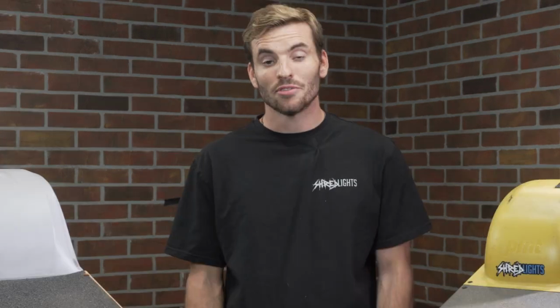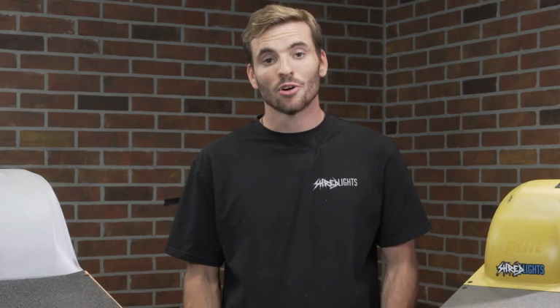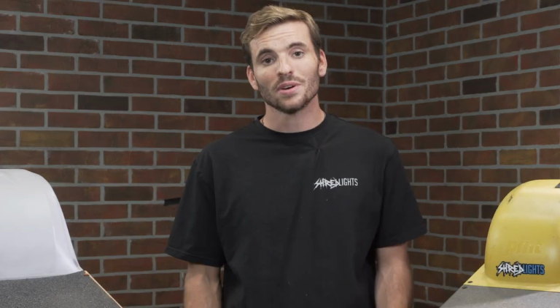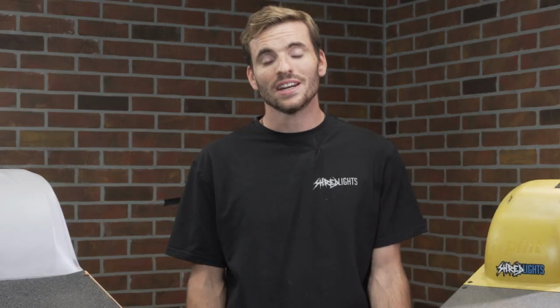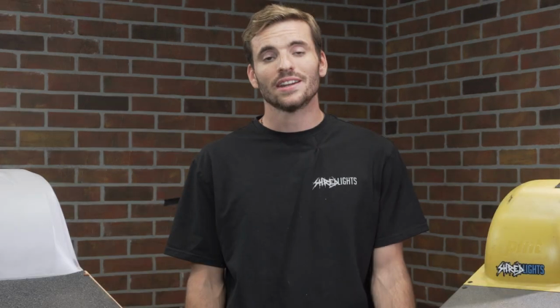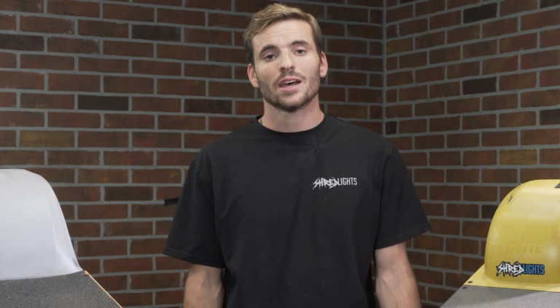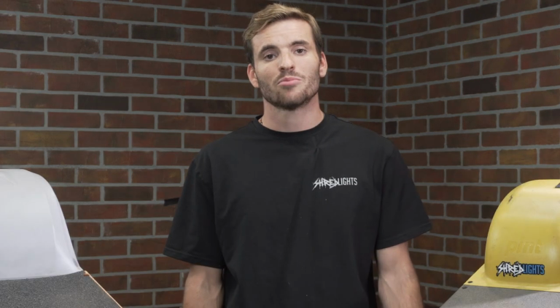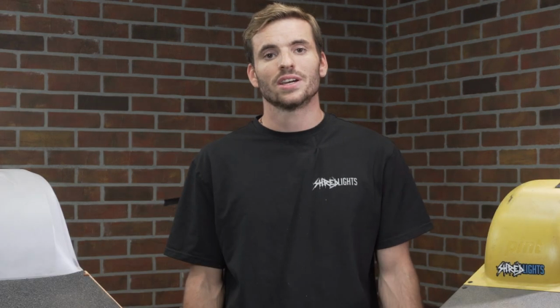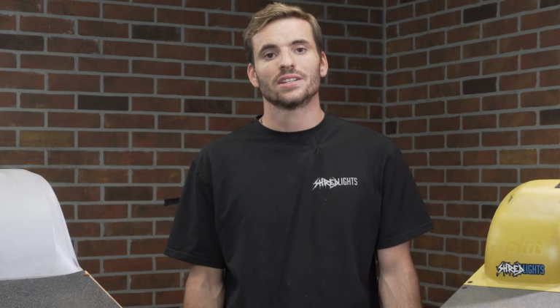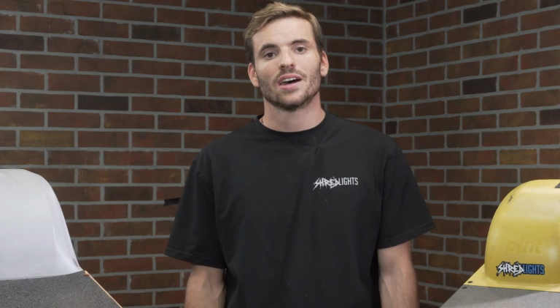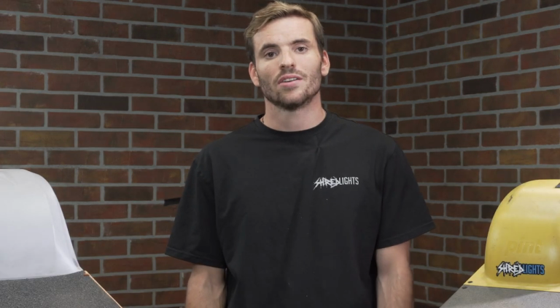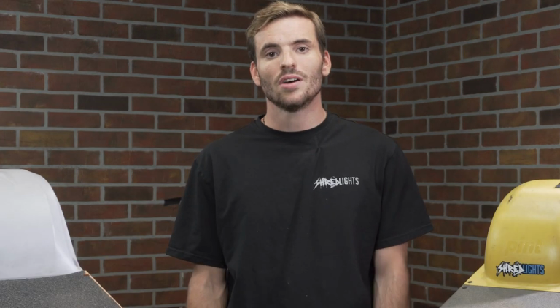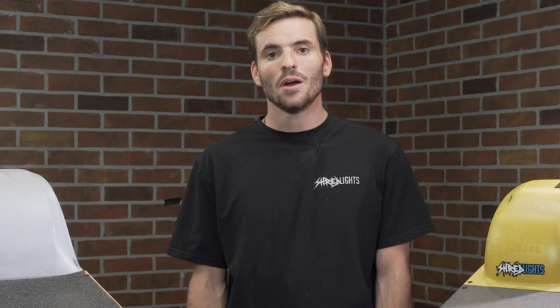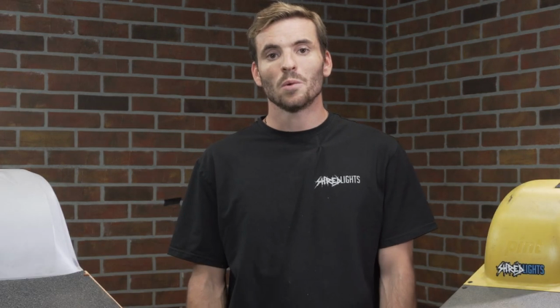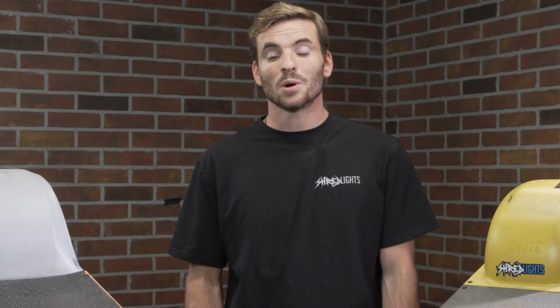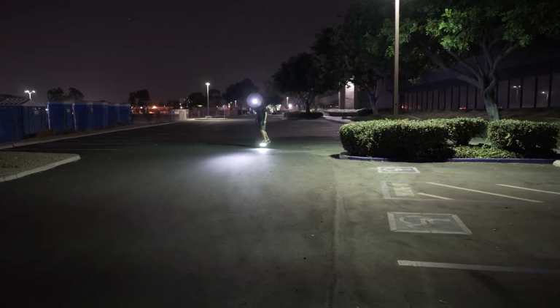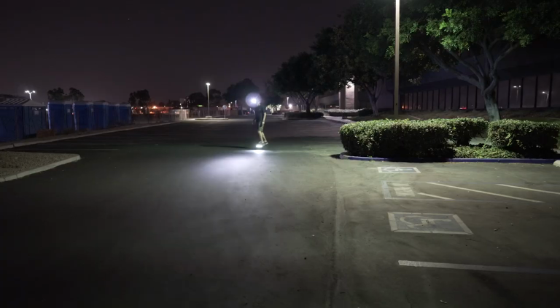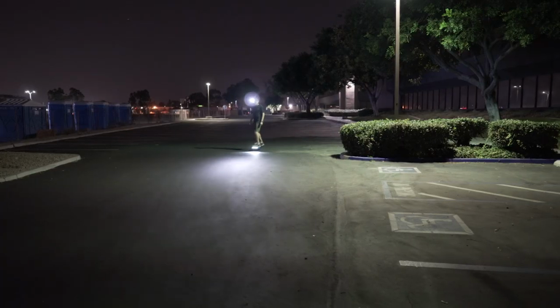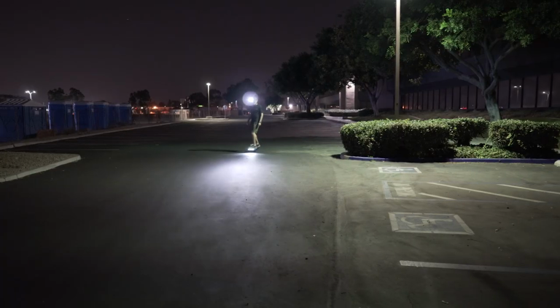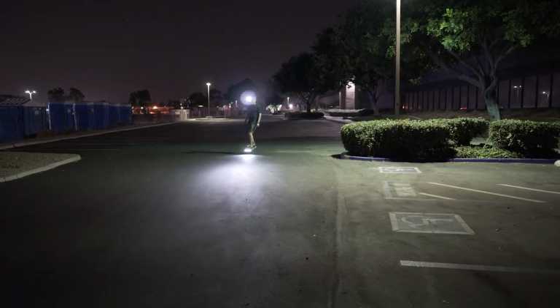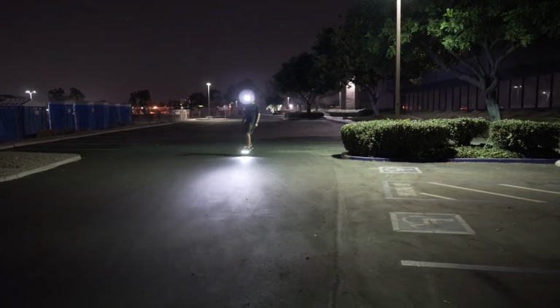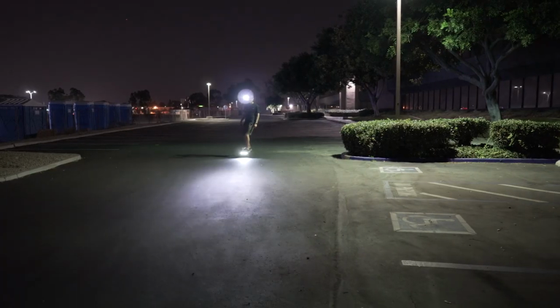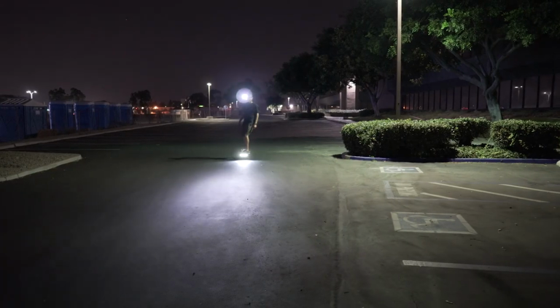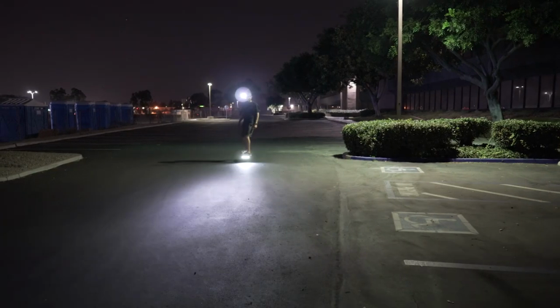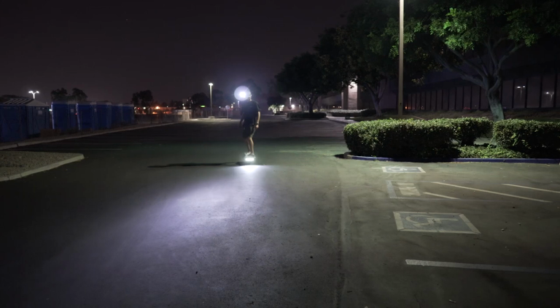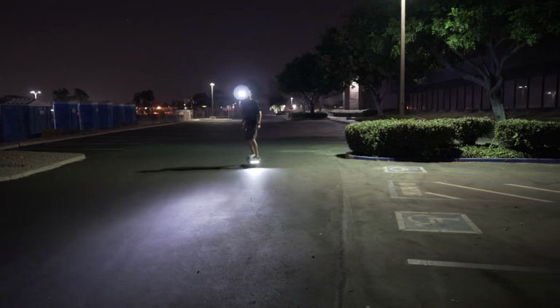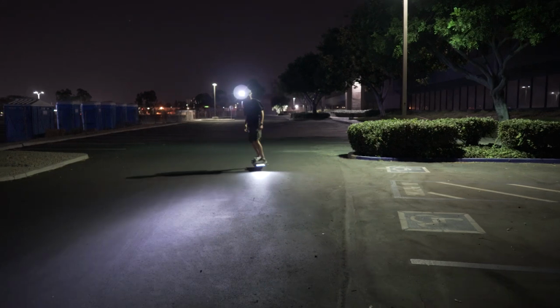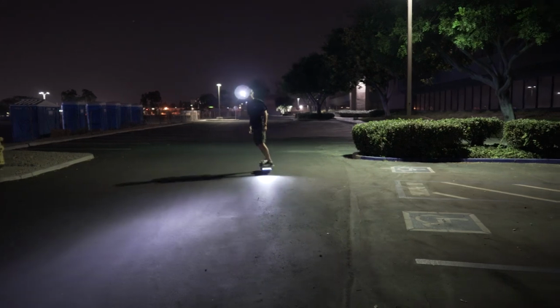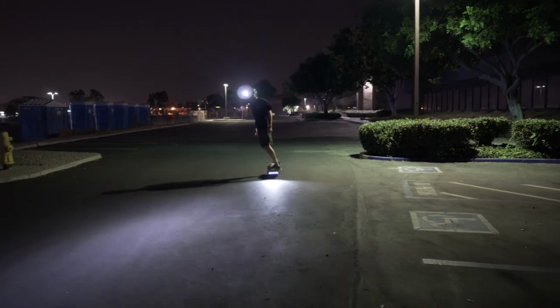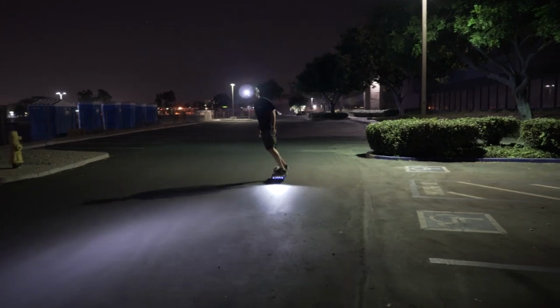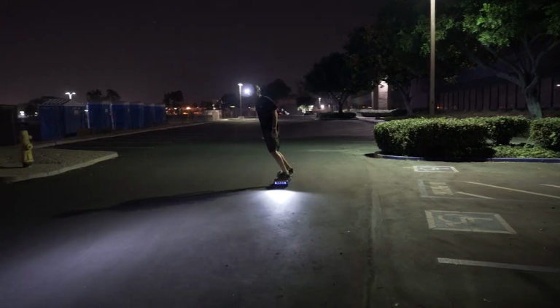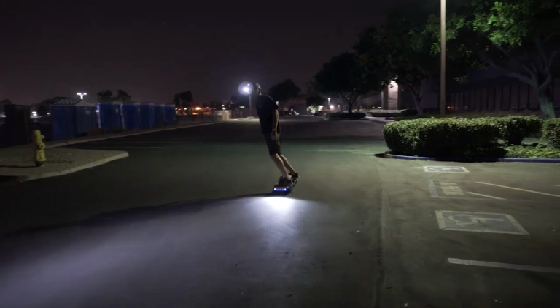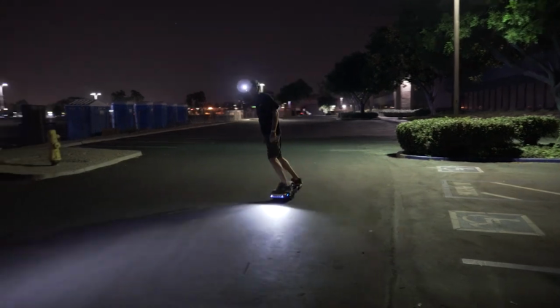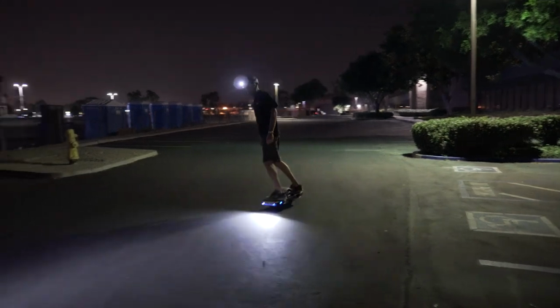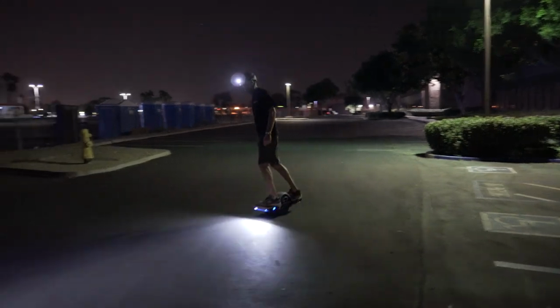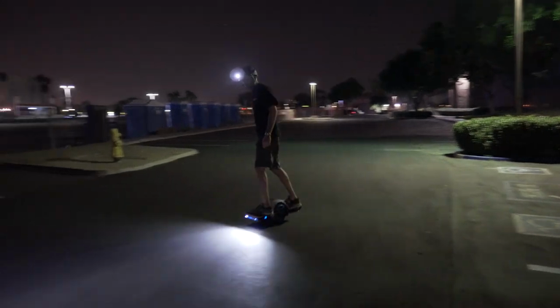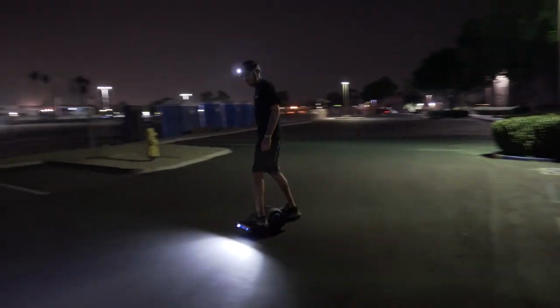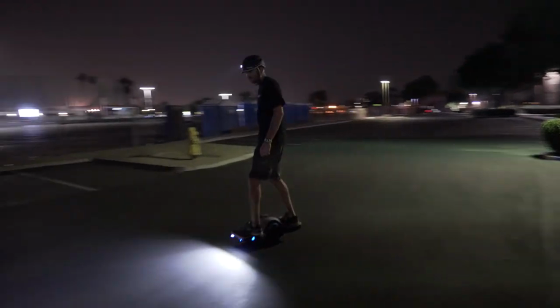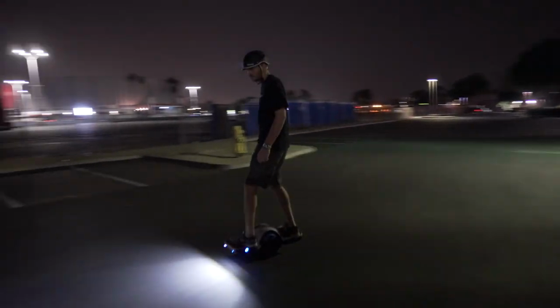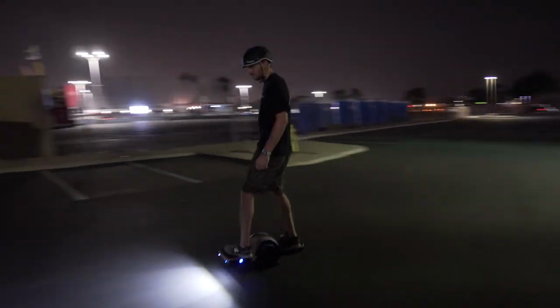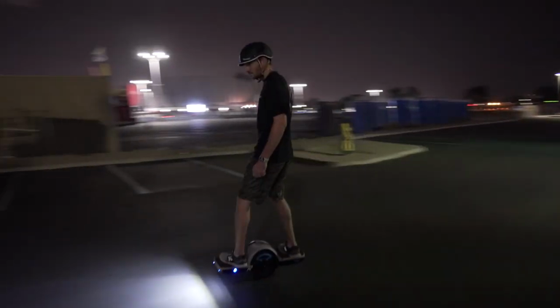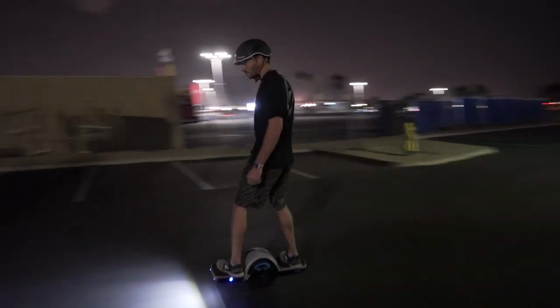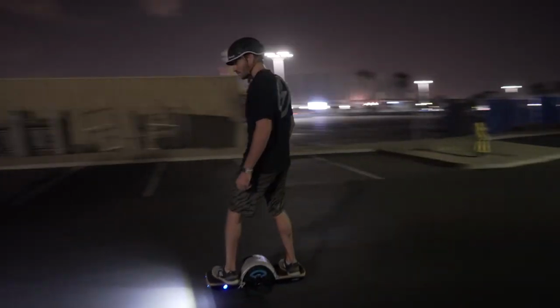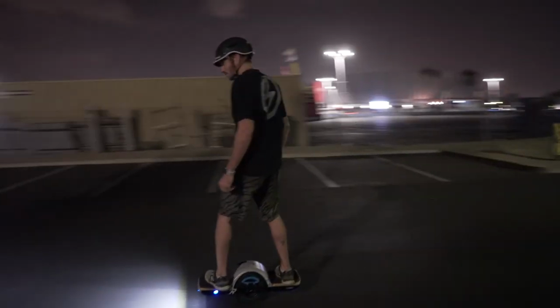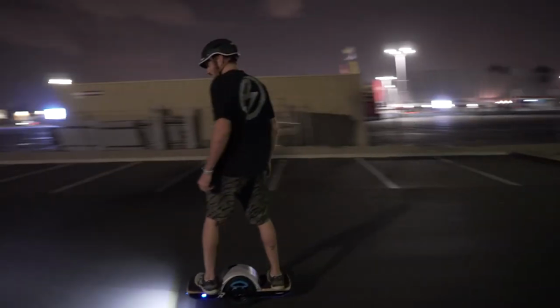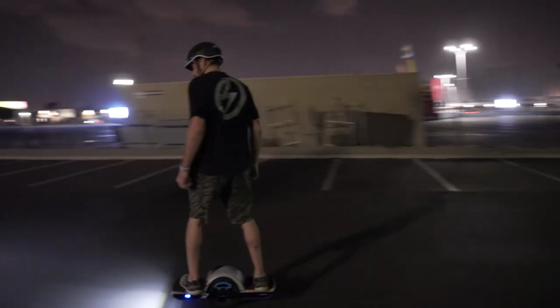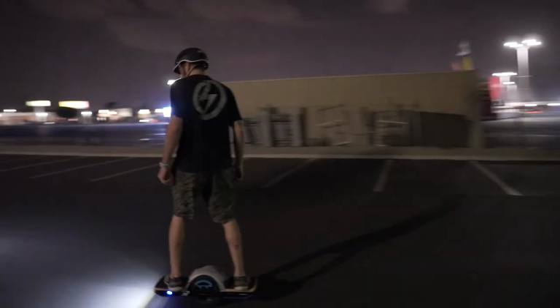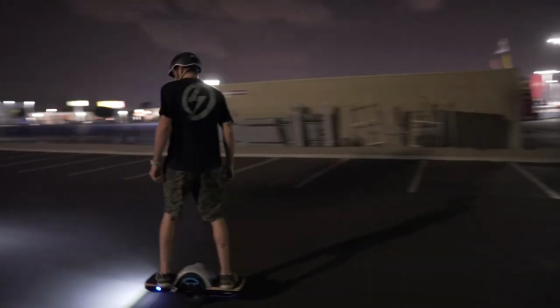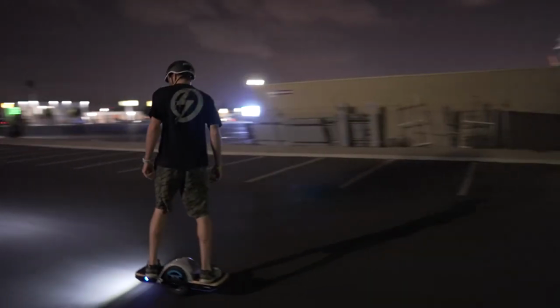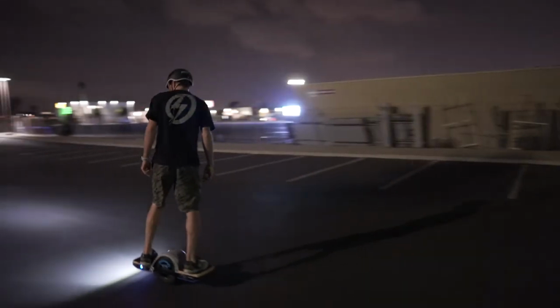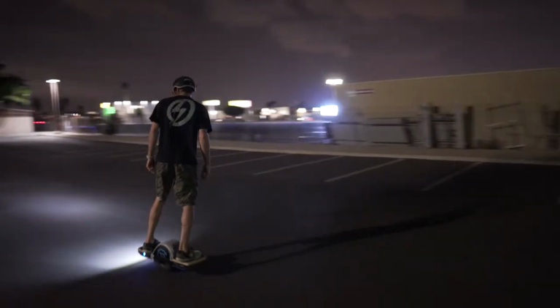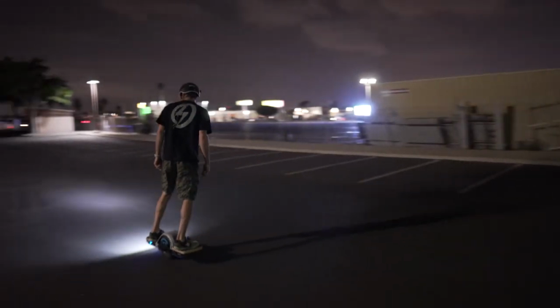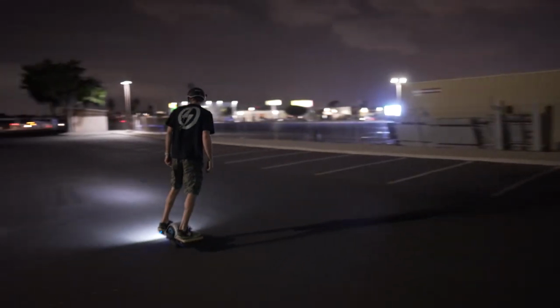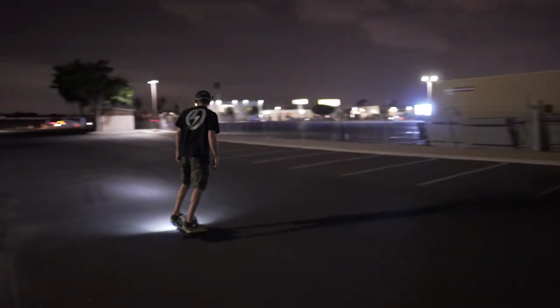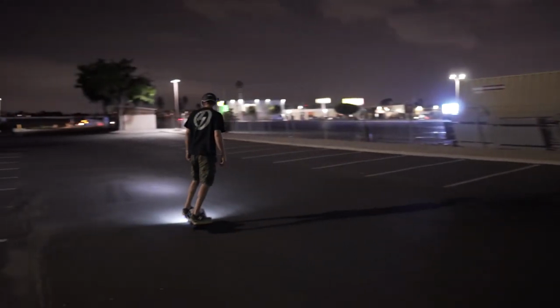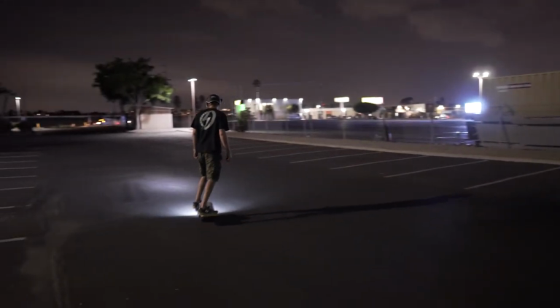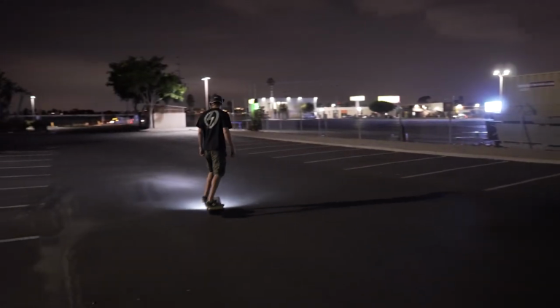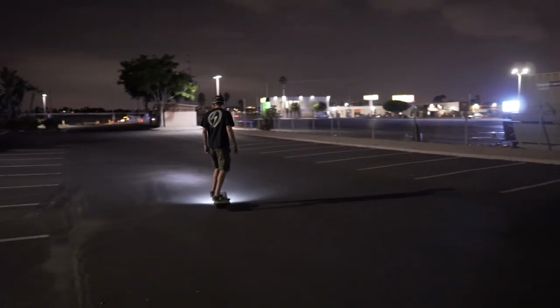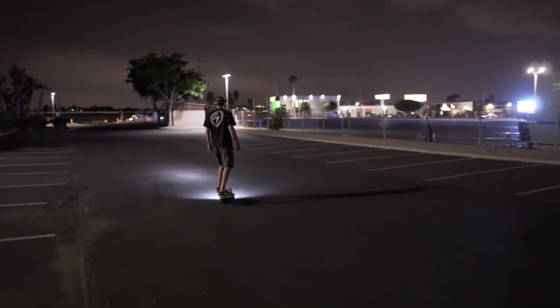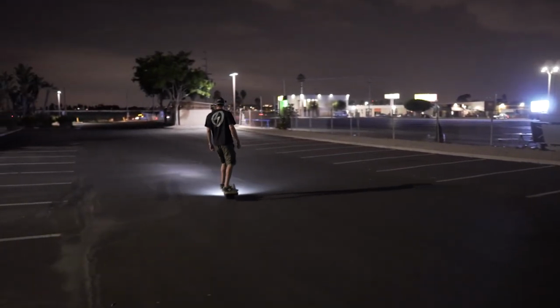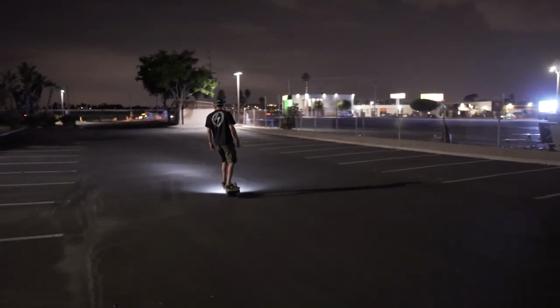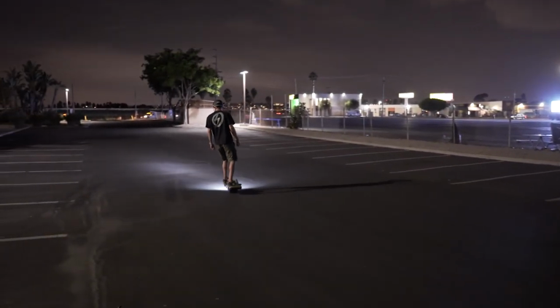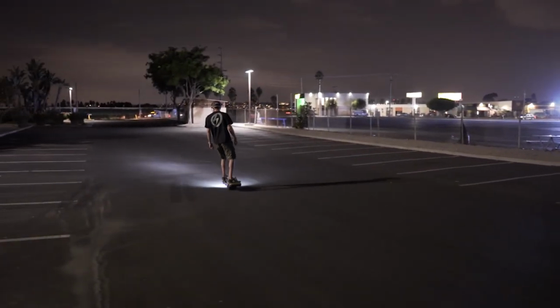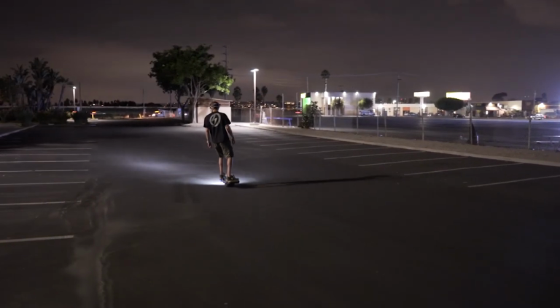Before we get into that breakdown, we want to make it clear that adding Shred Lights to your helmet is a great way to increase your visibility ahead so you can see up to 20 feet.